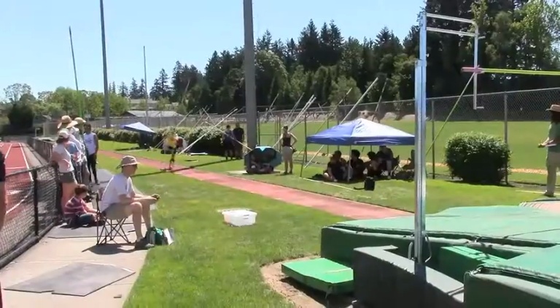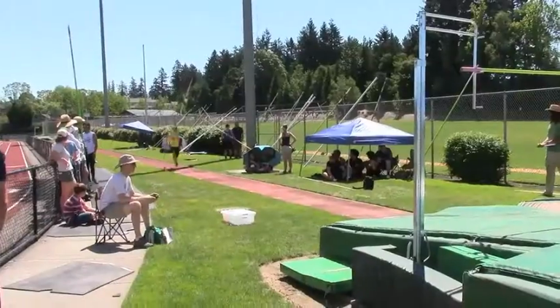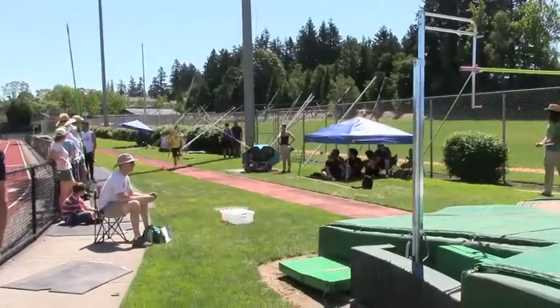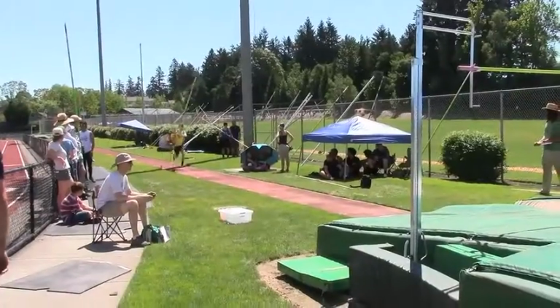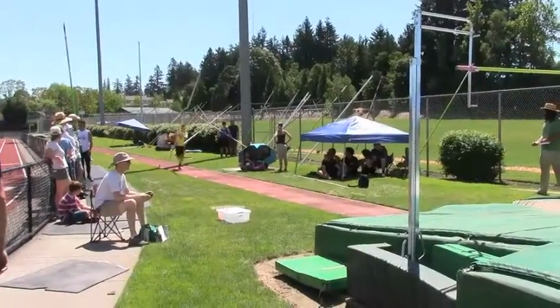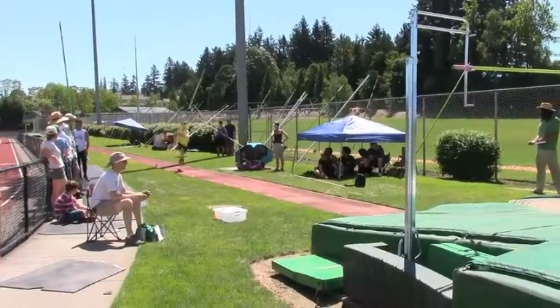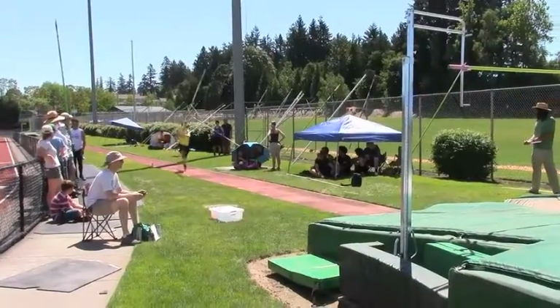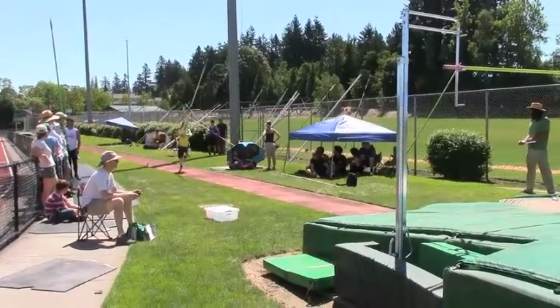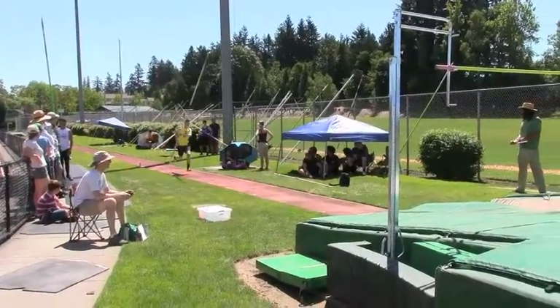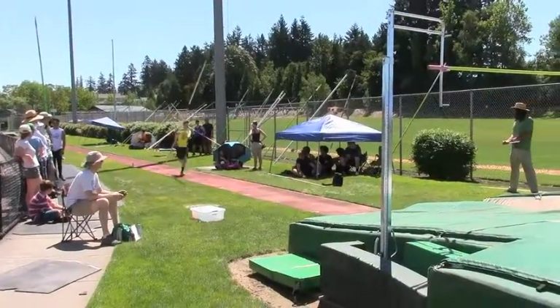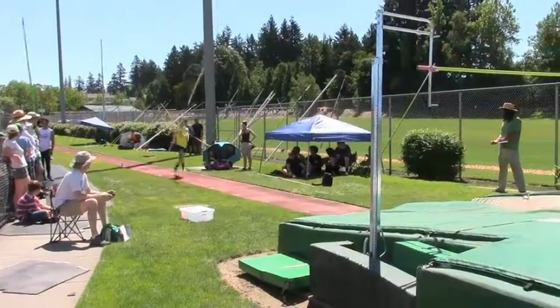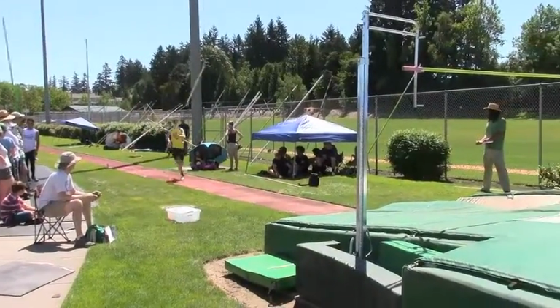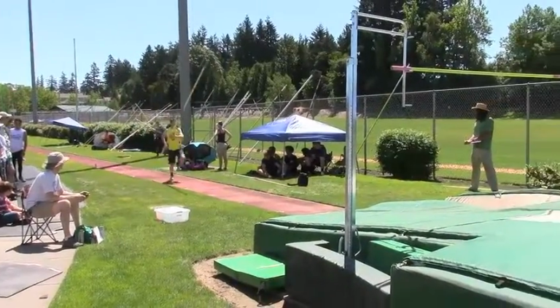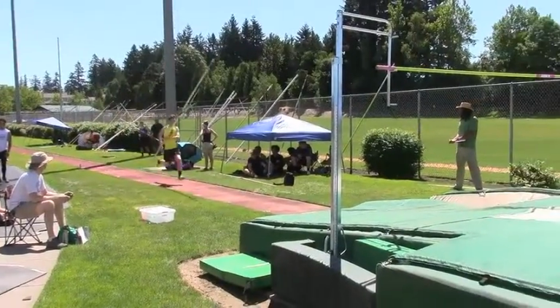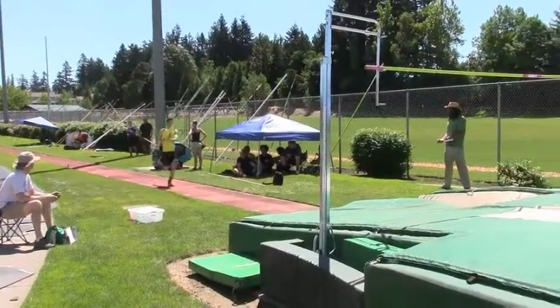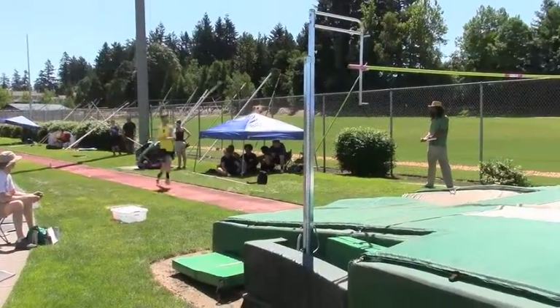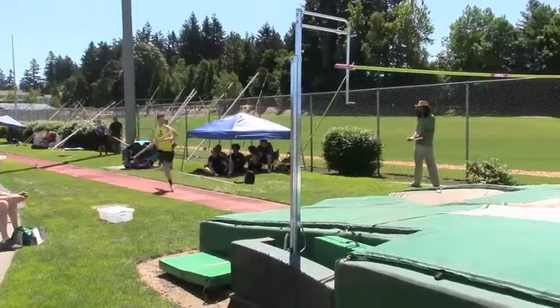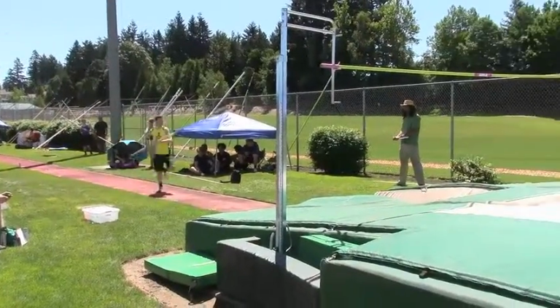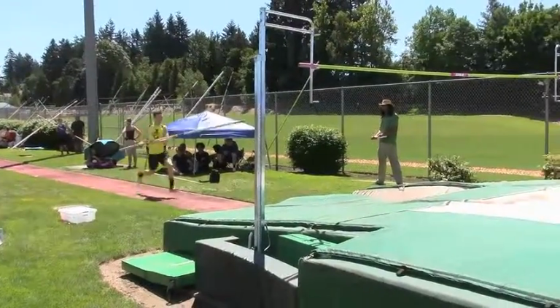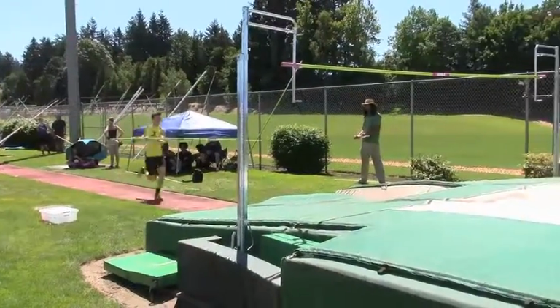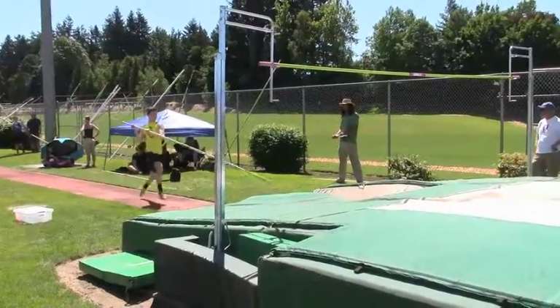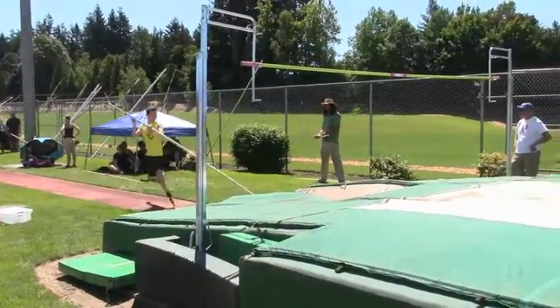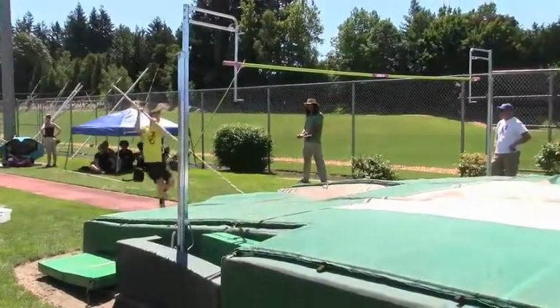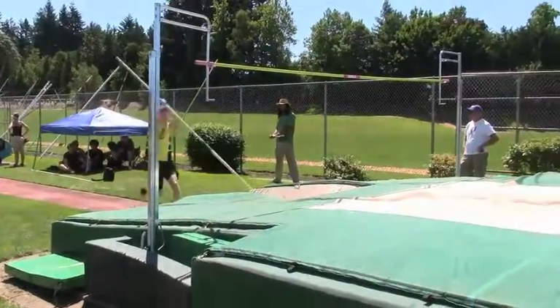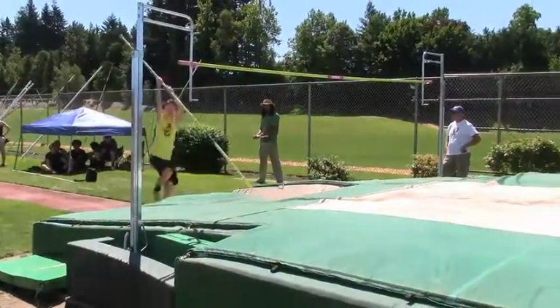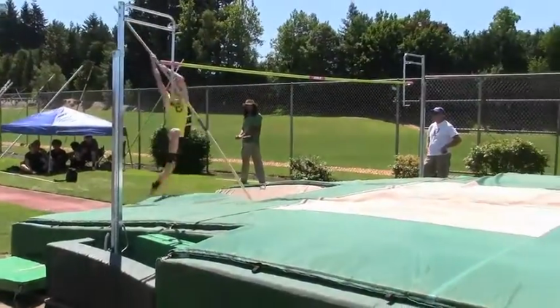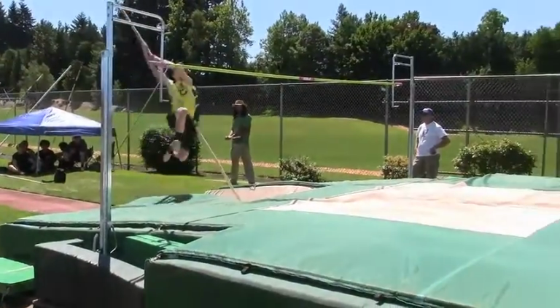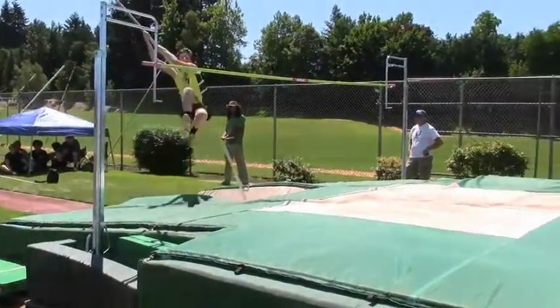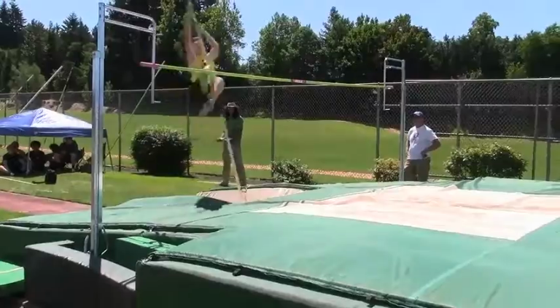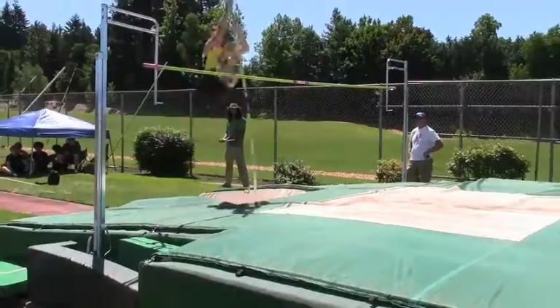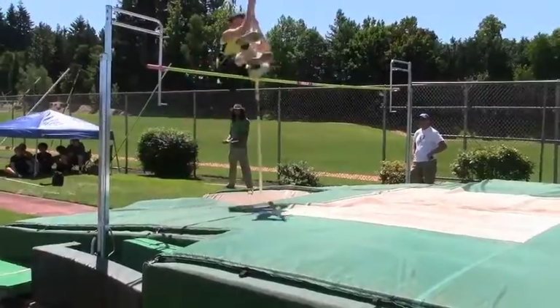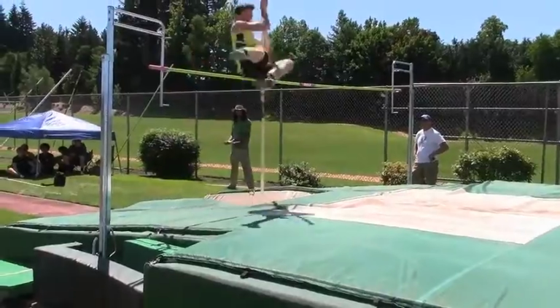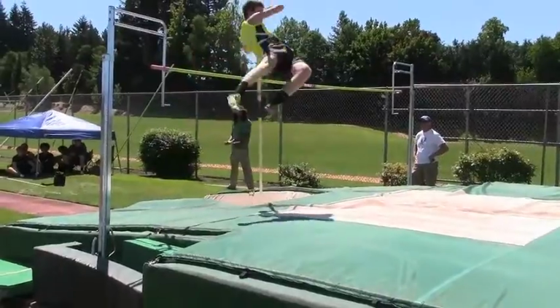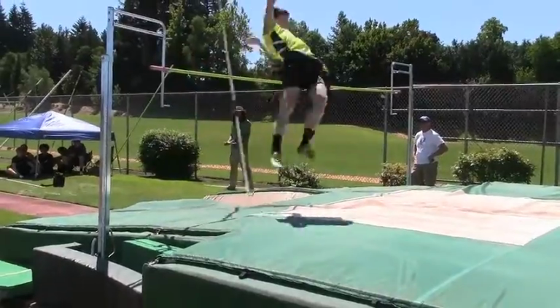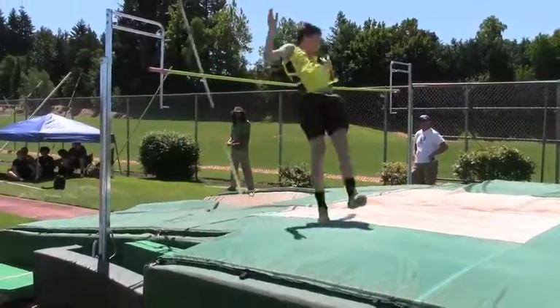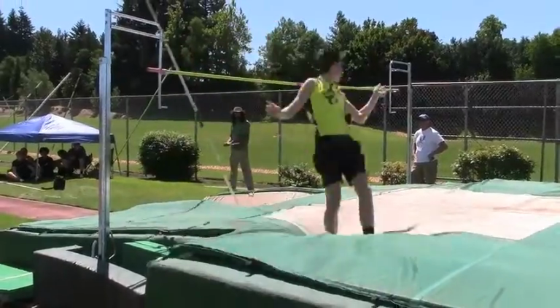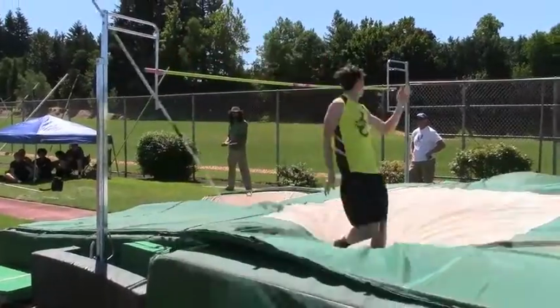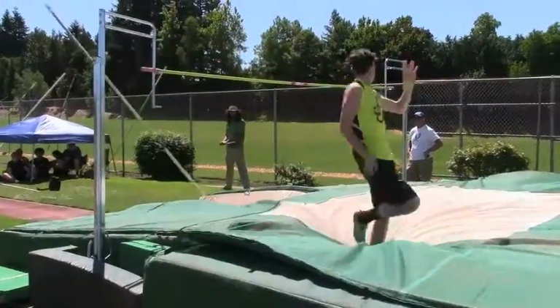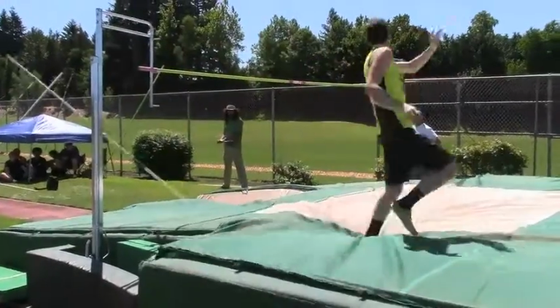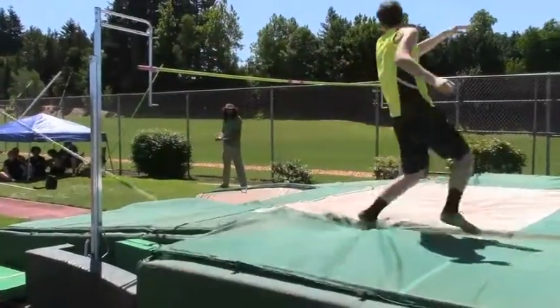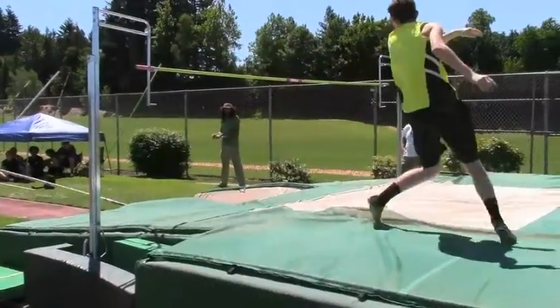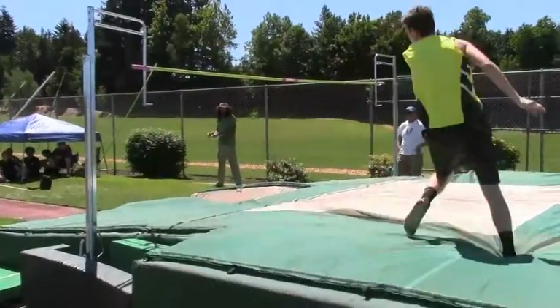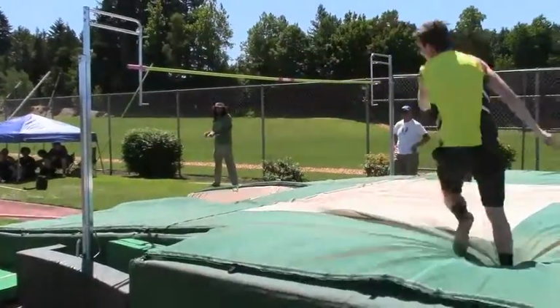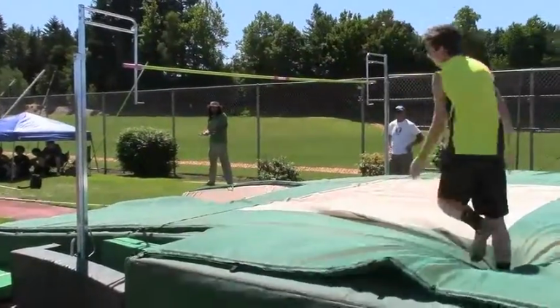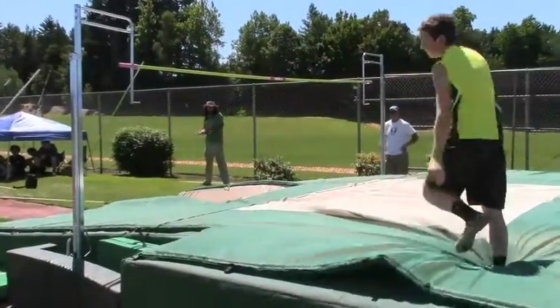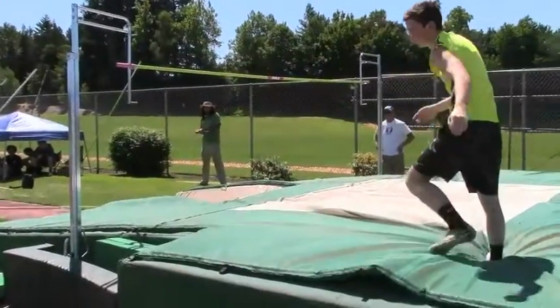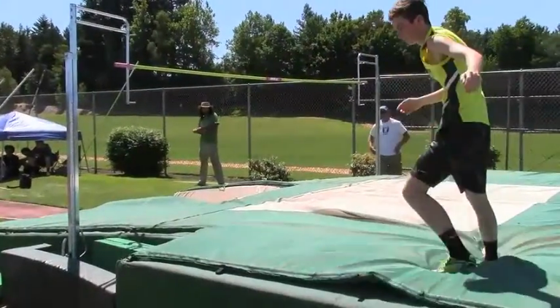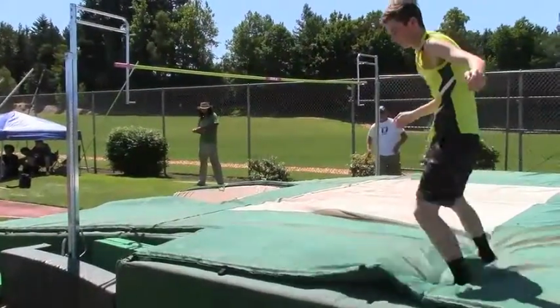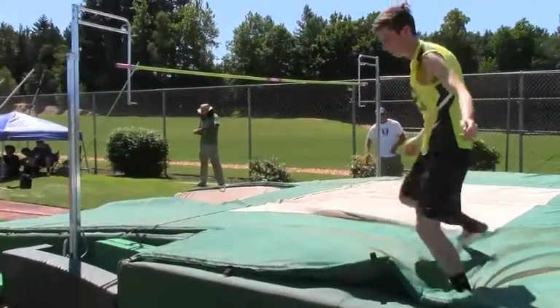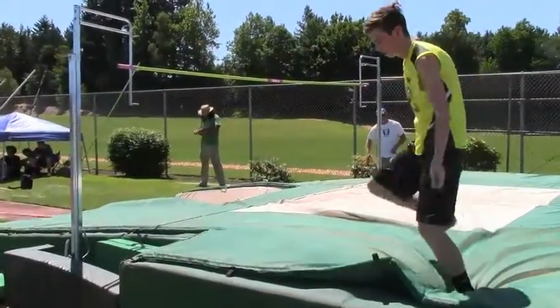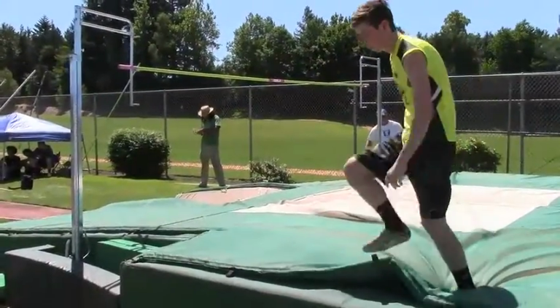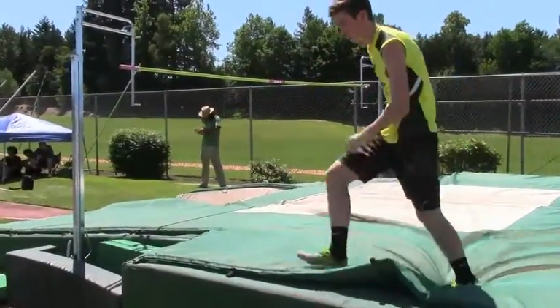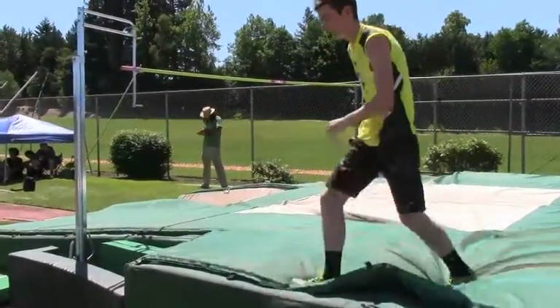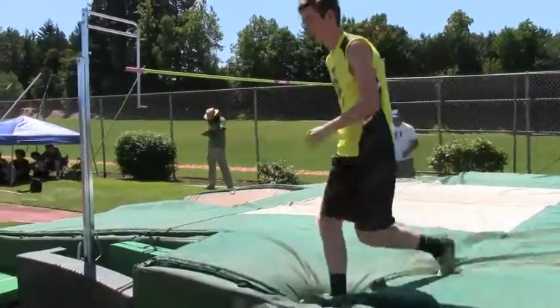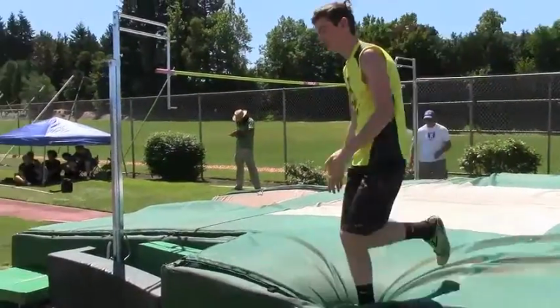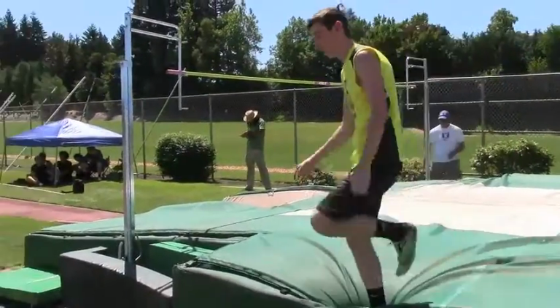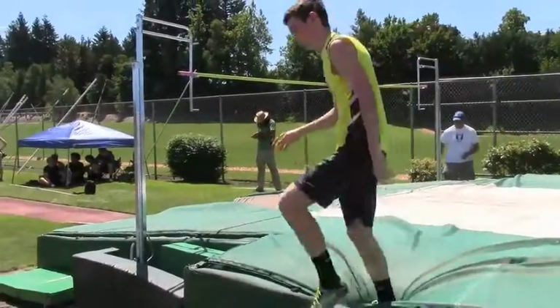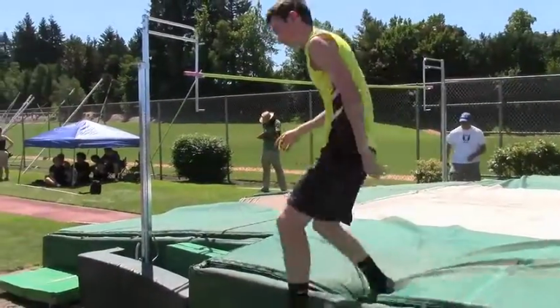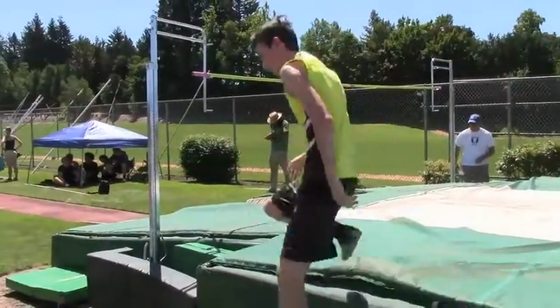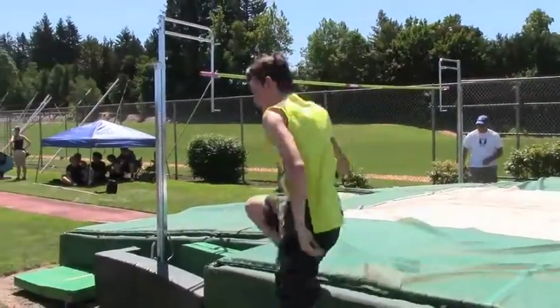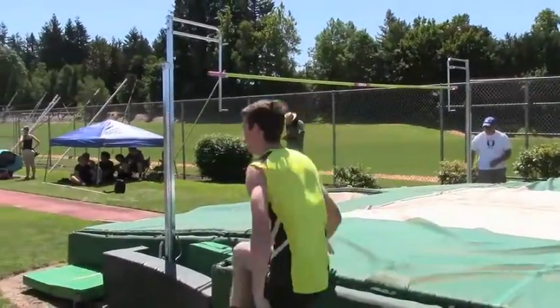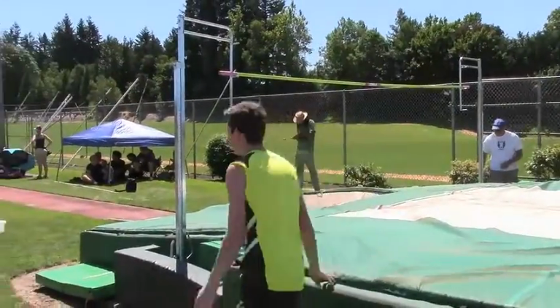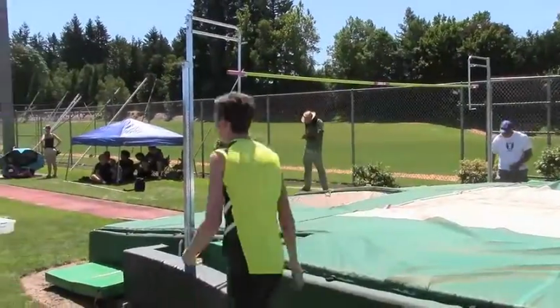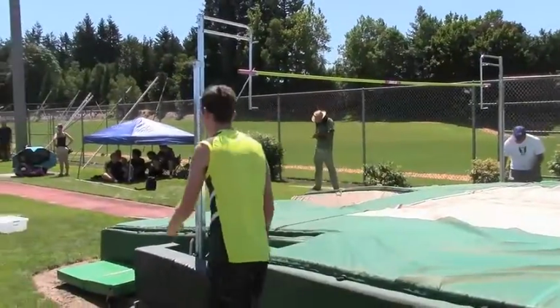Daniel attempting 200 centimeters for the first time — that's like 6'8". His third height is cleared.